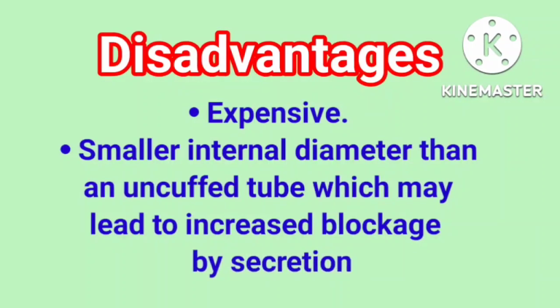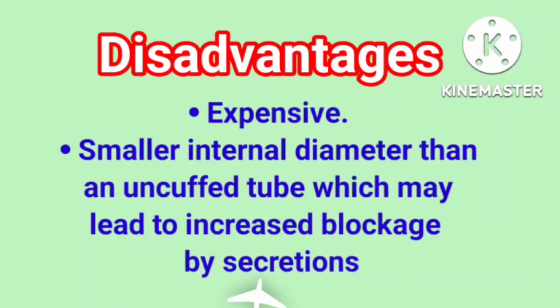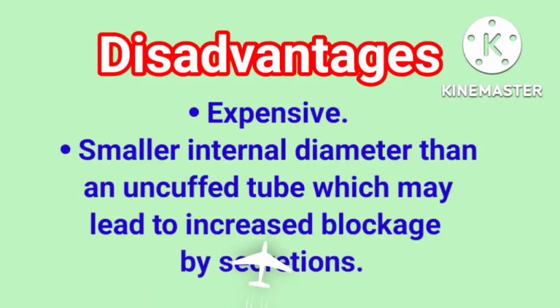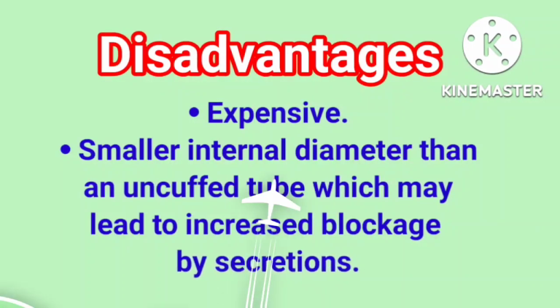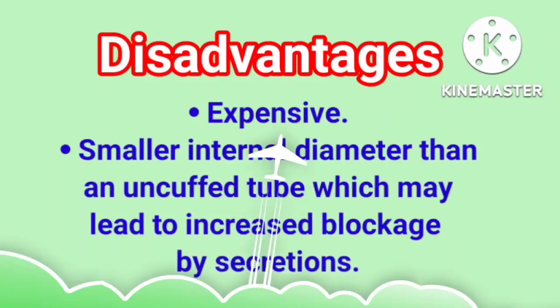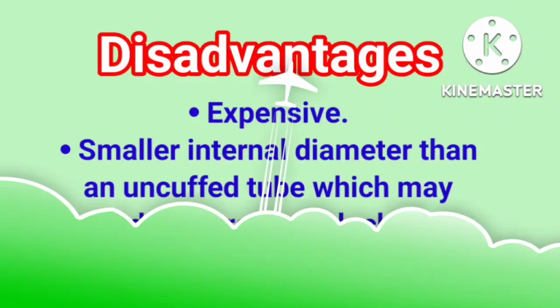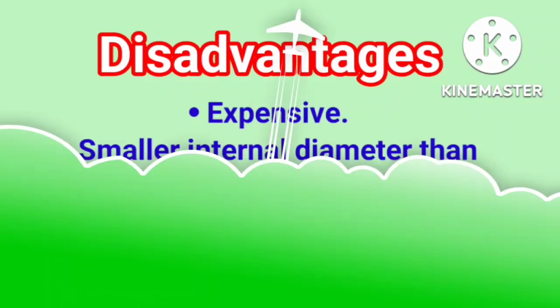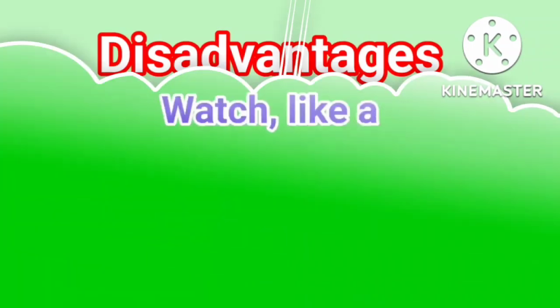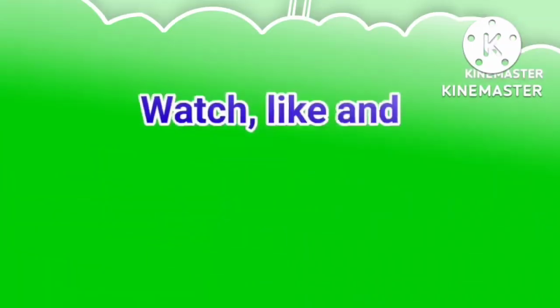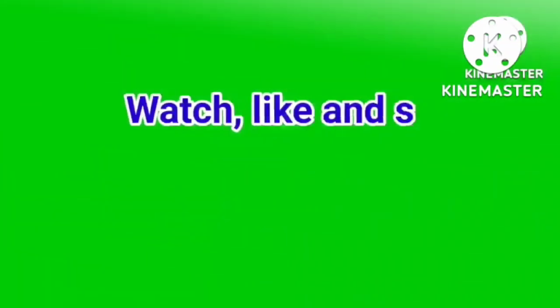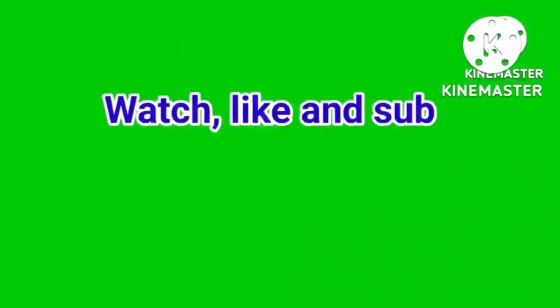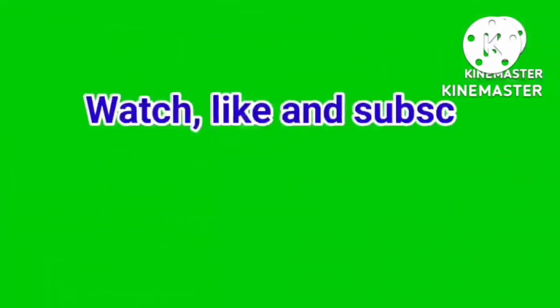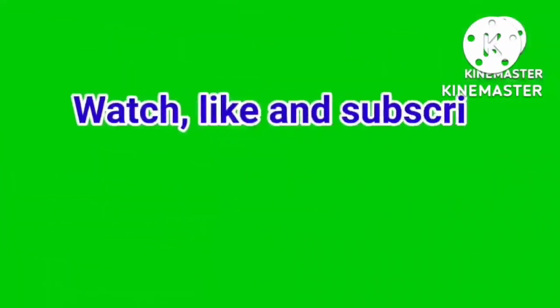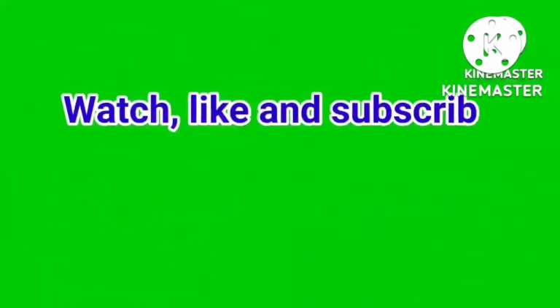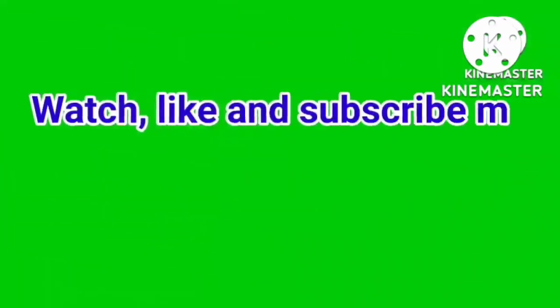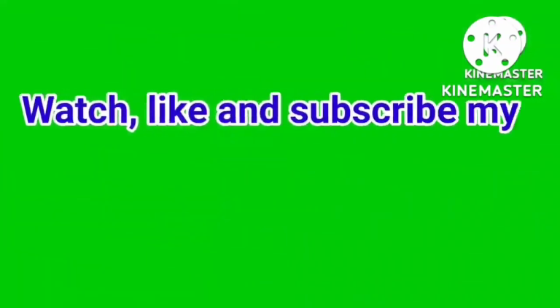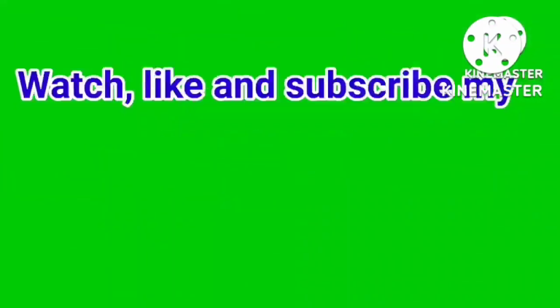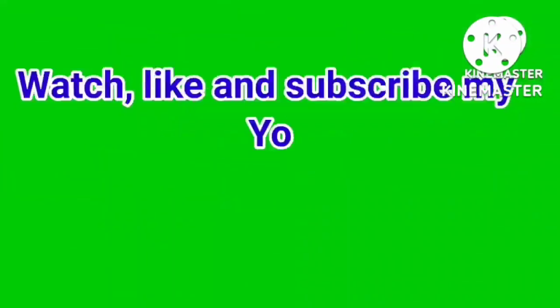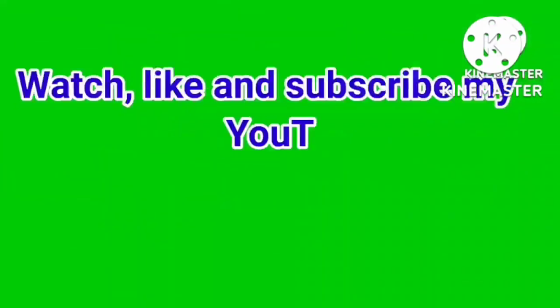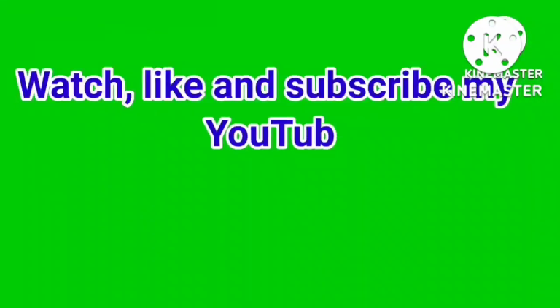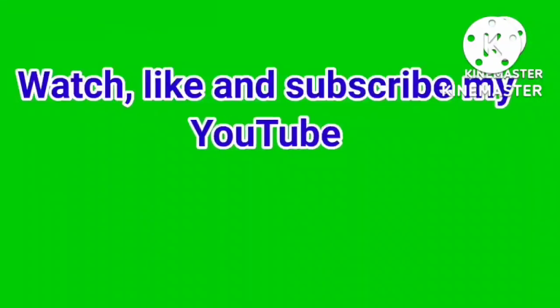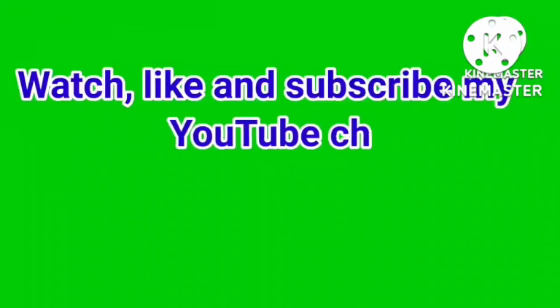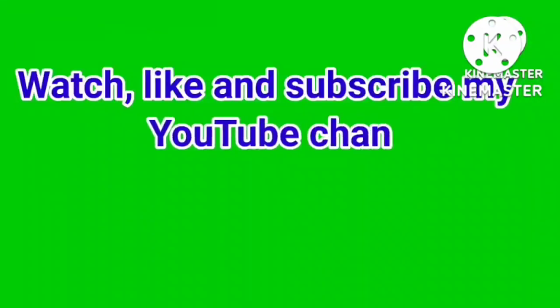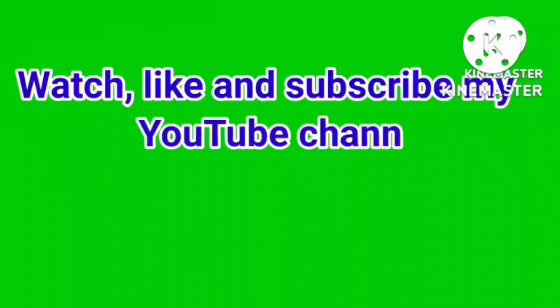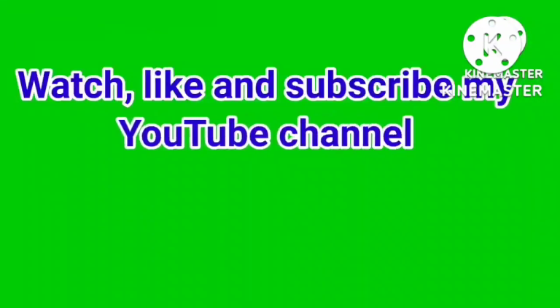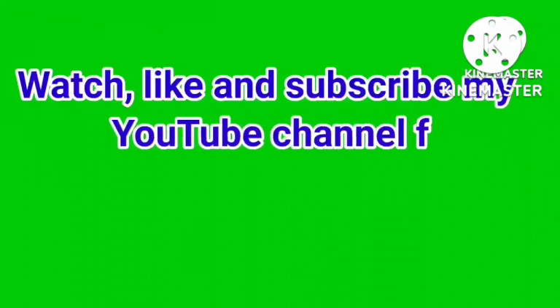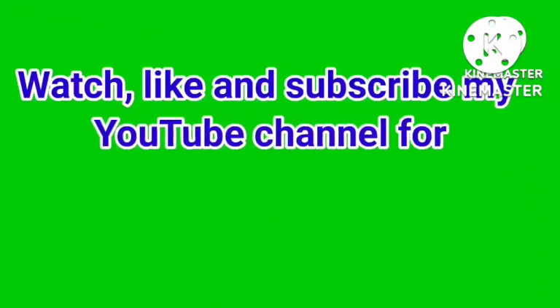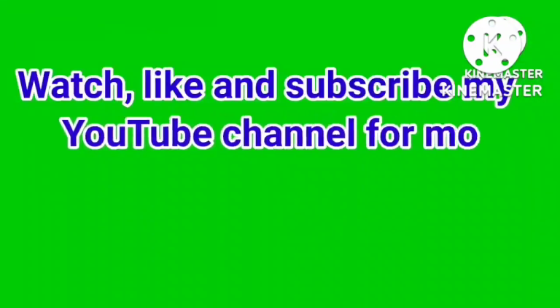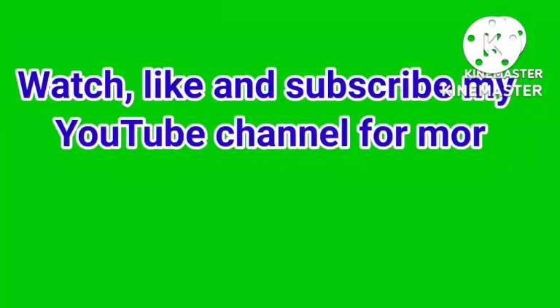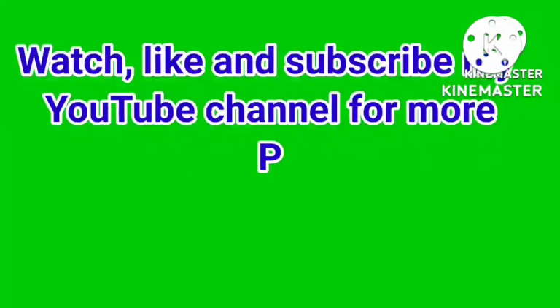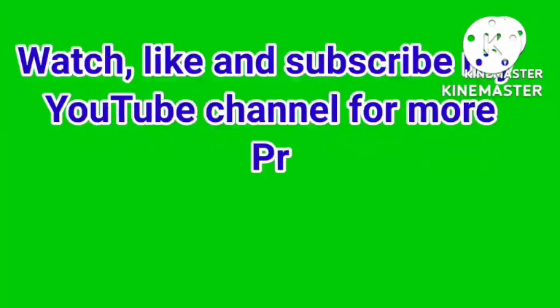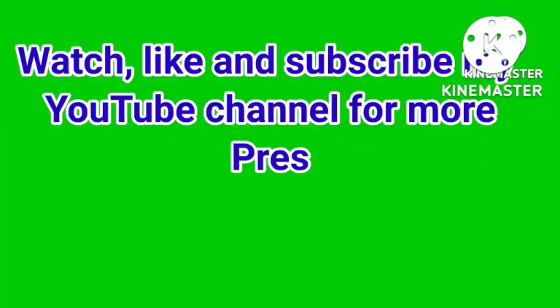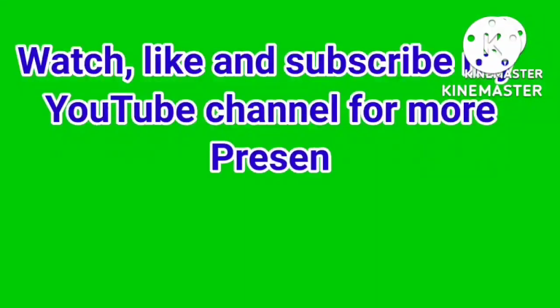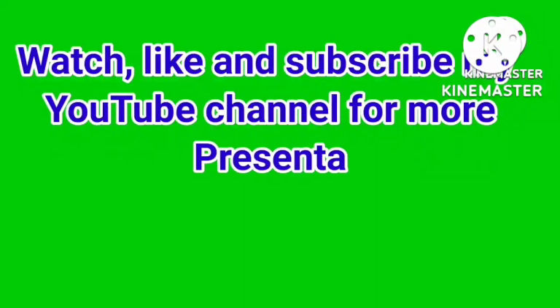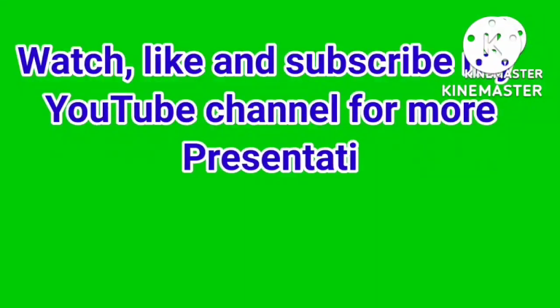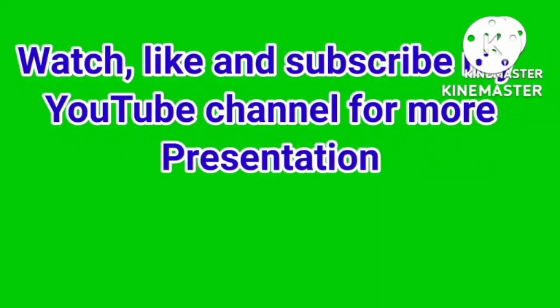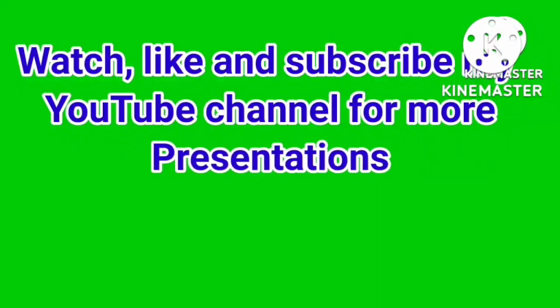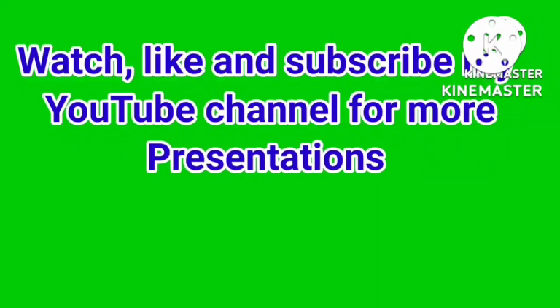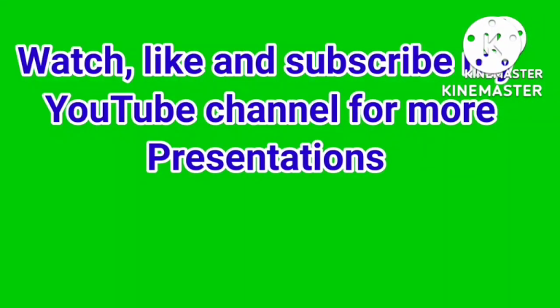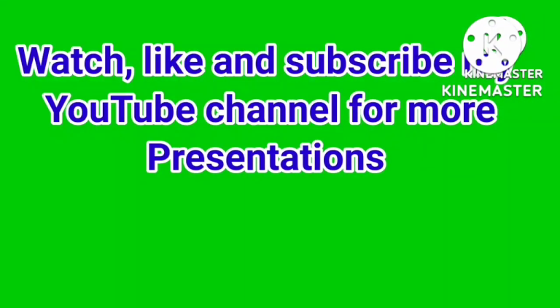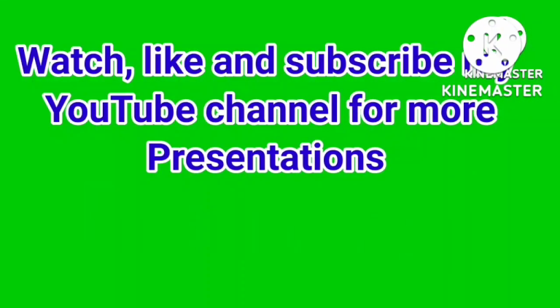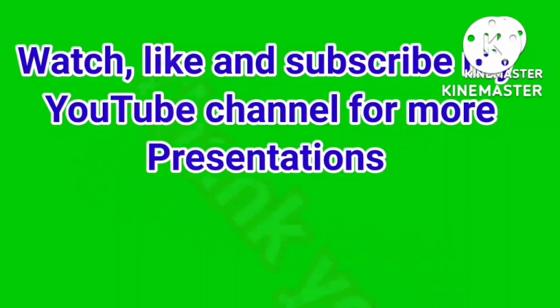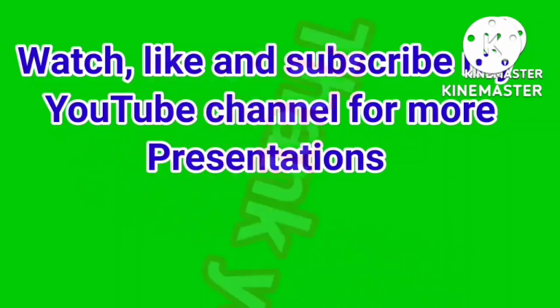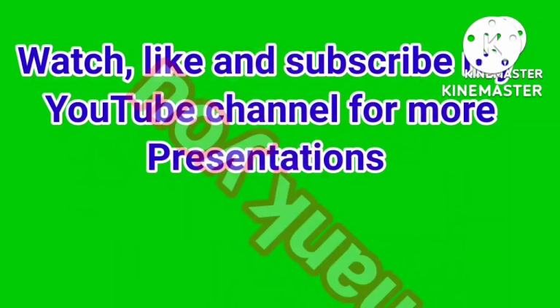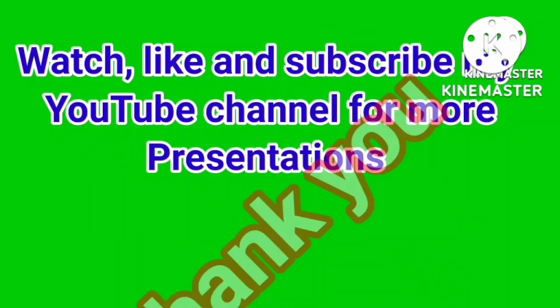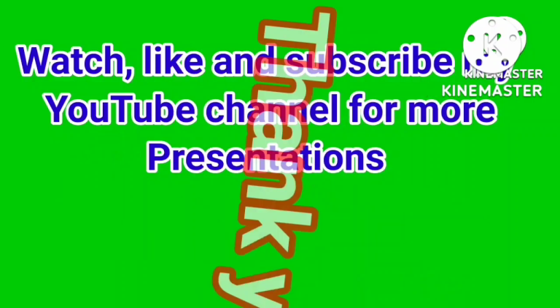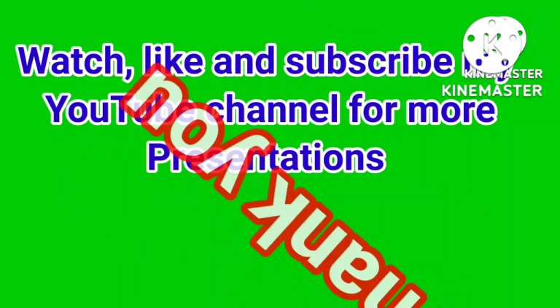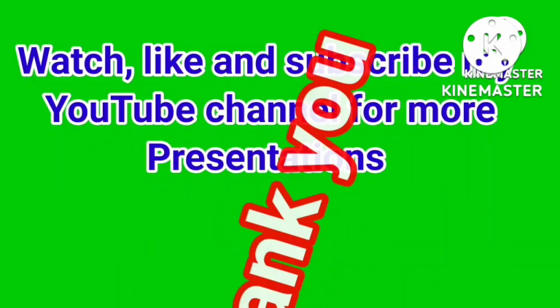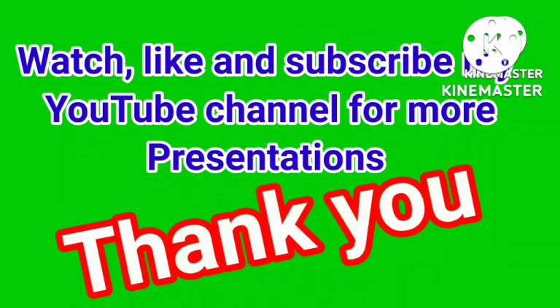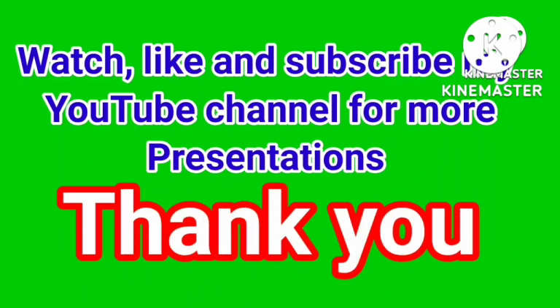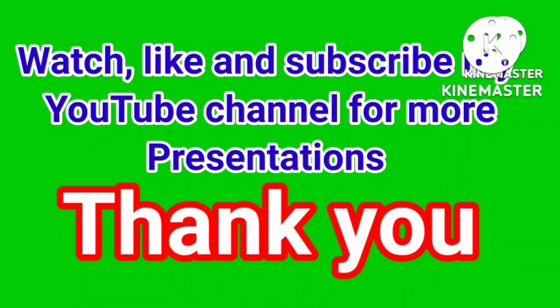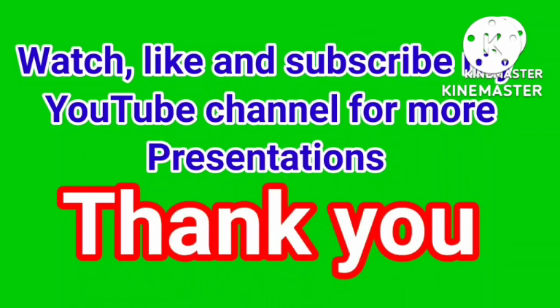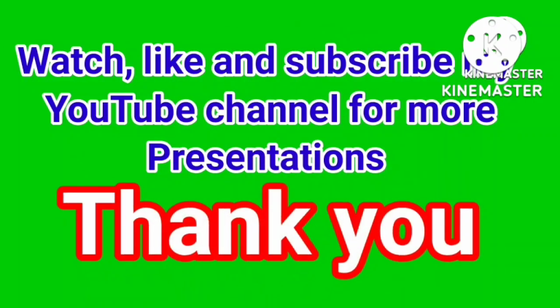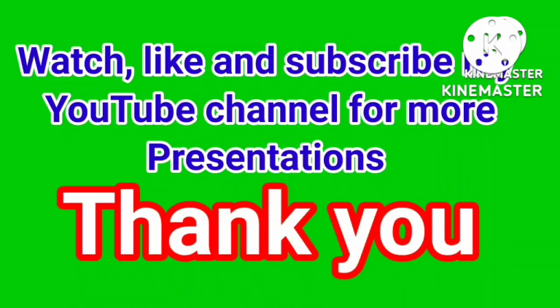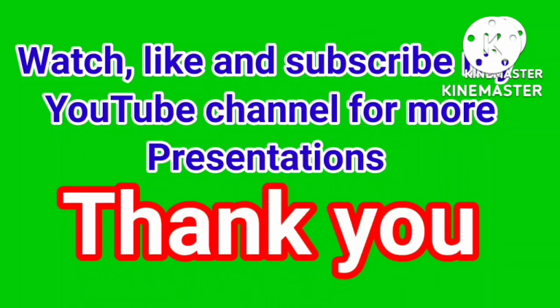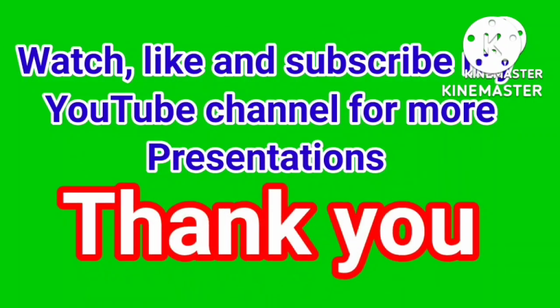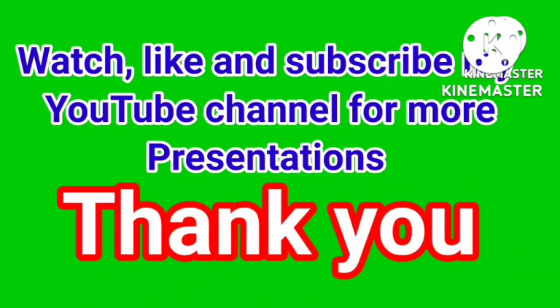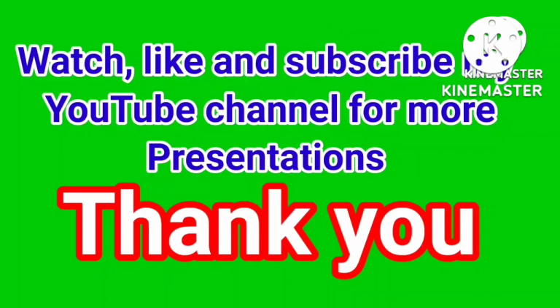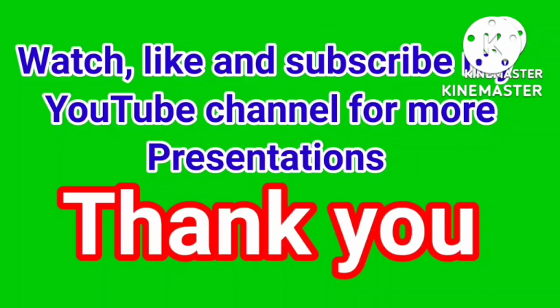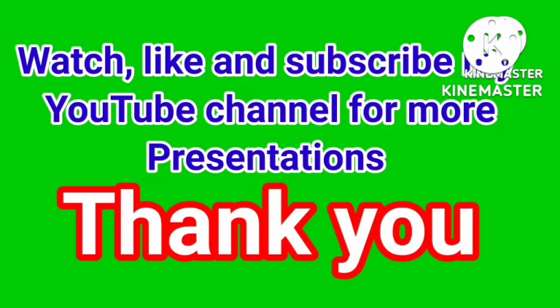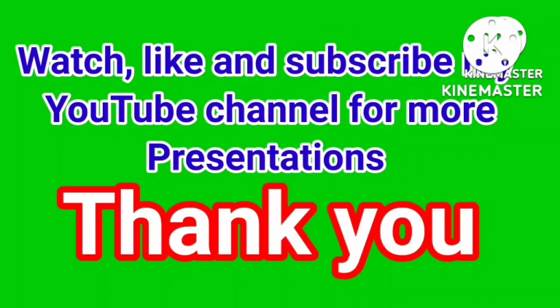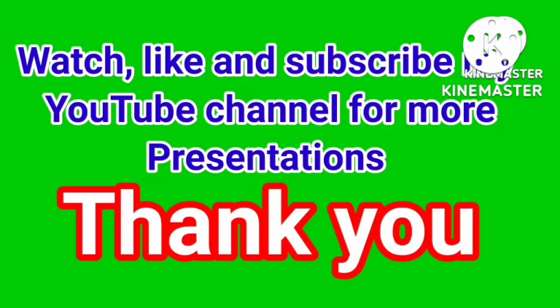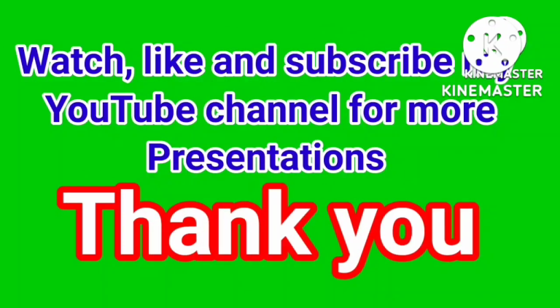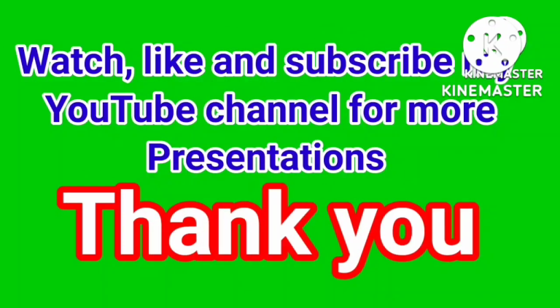Watch, like, and subscribe to my YouTube channel for more presentations. Thank you for your support.